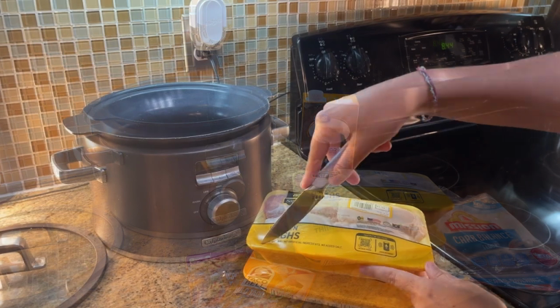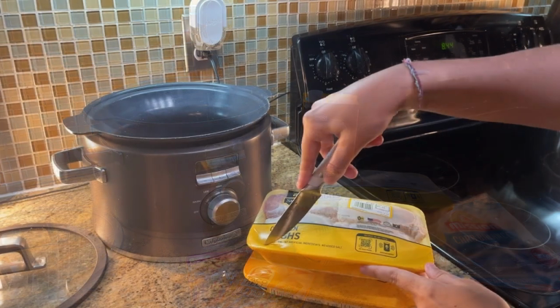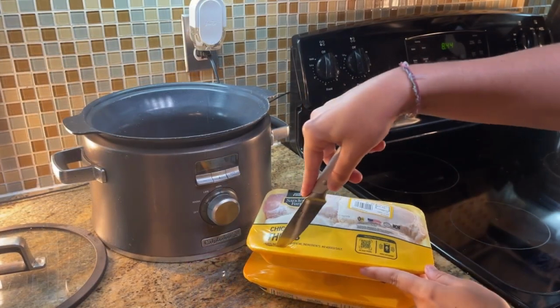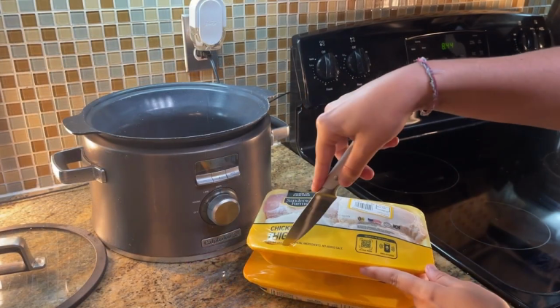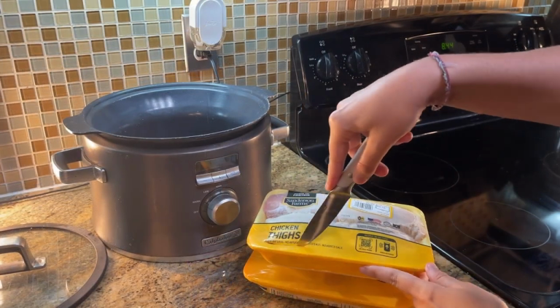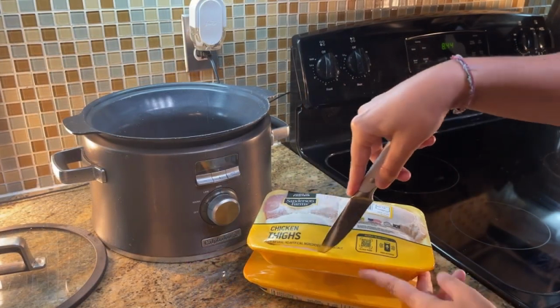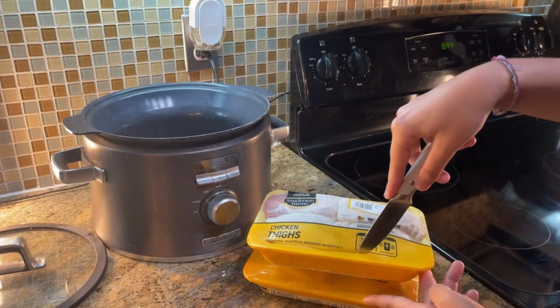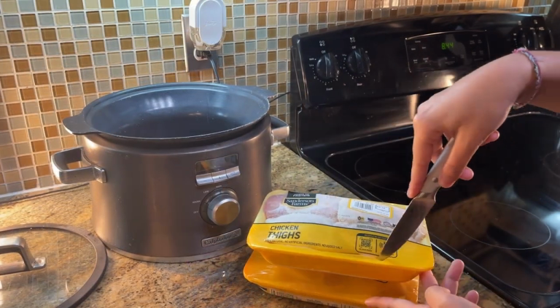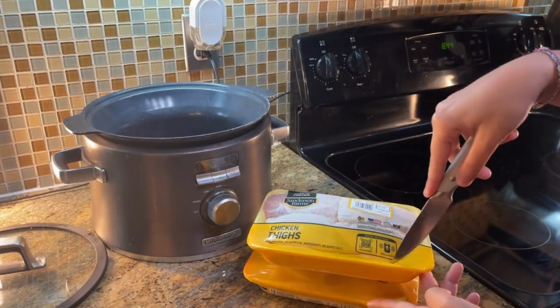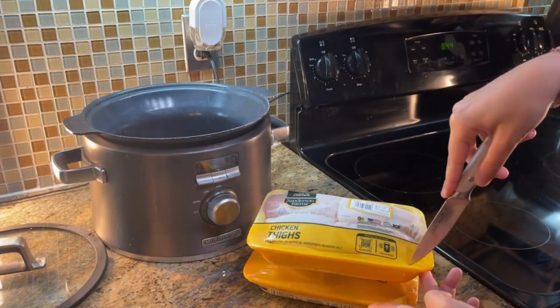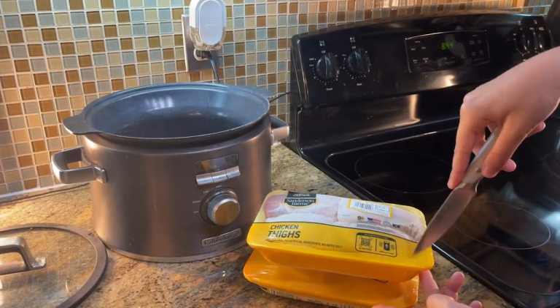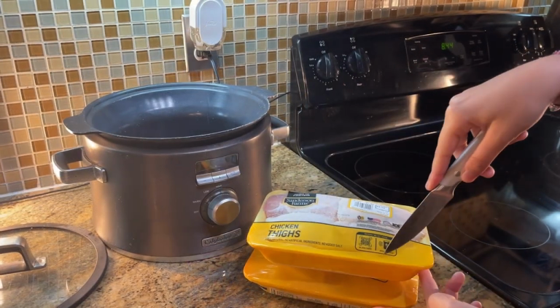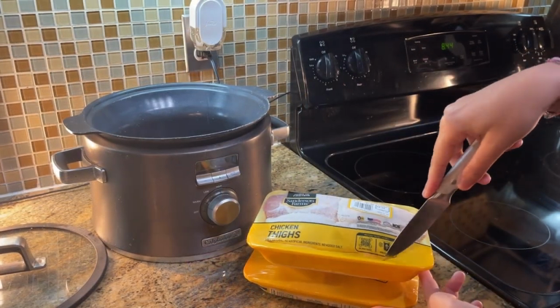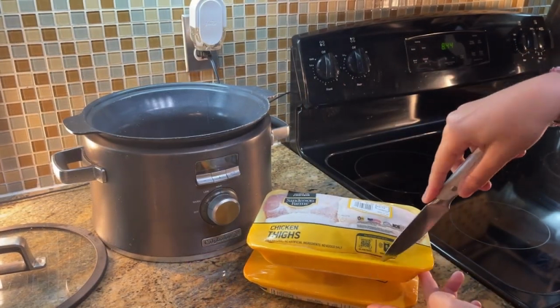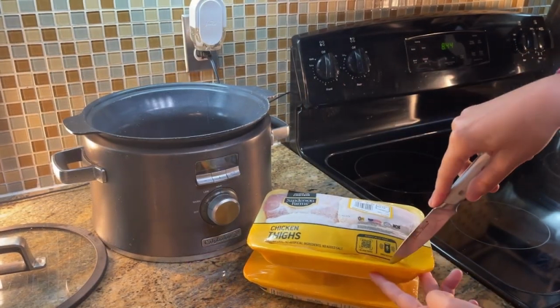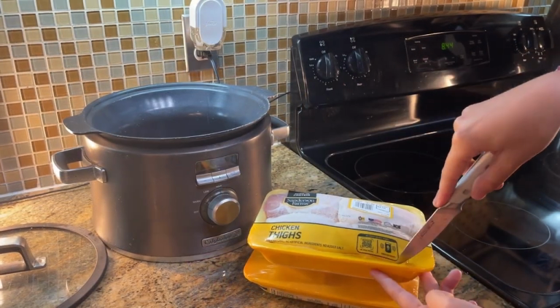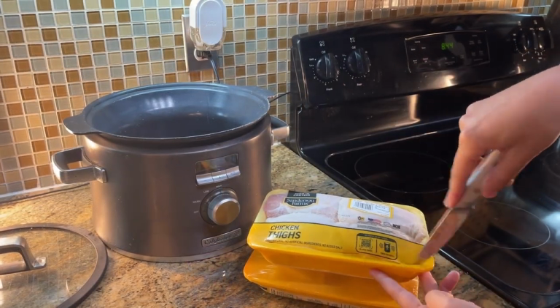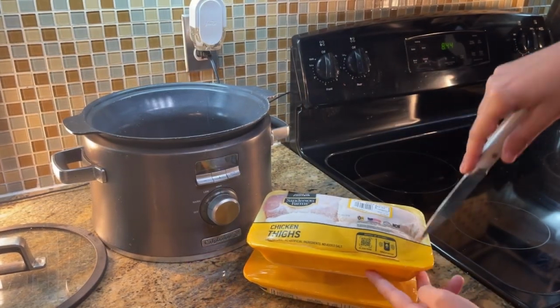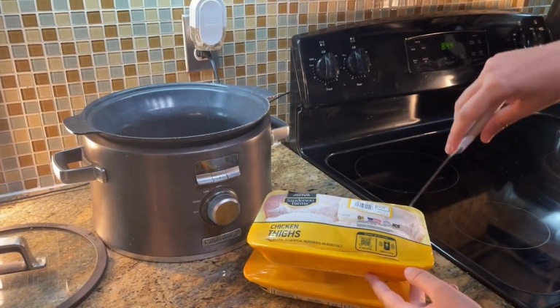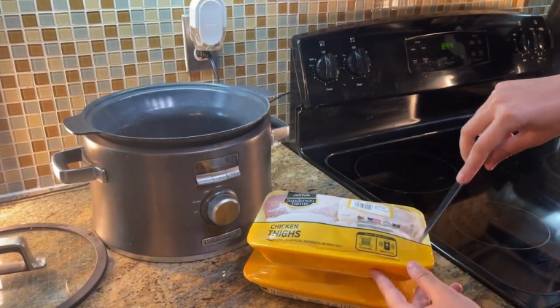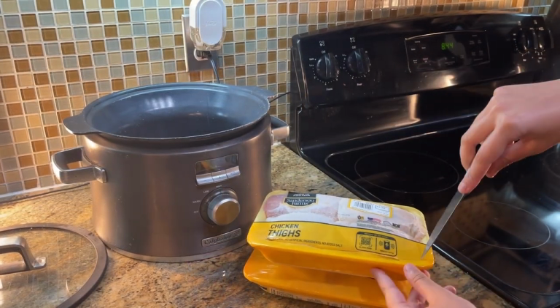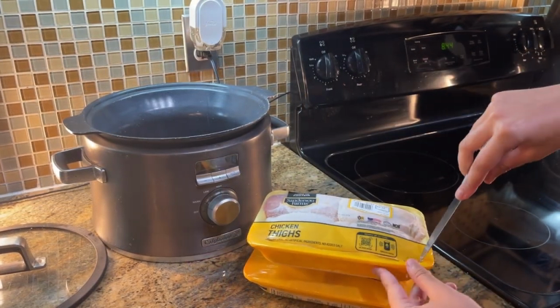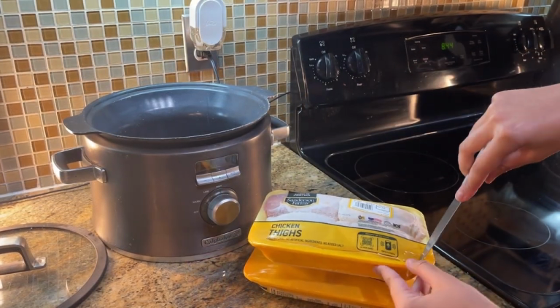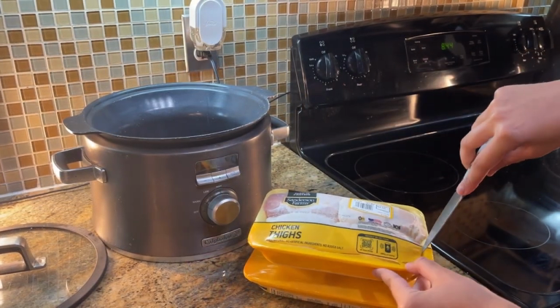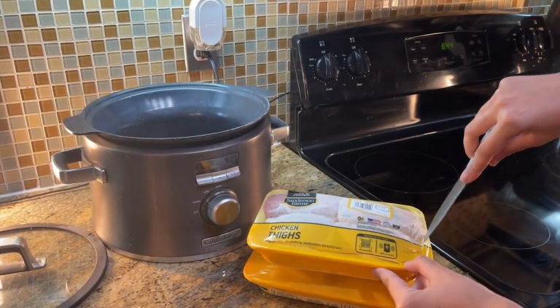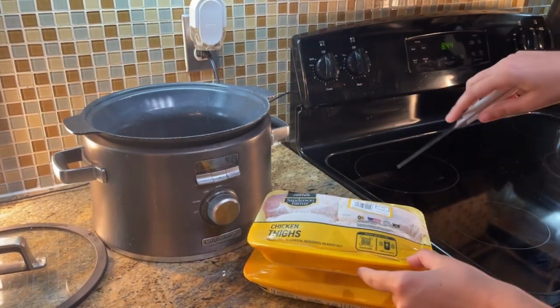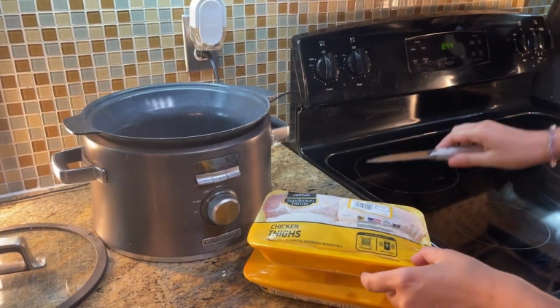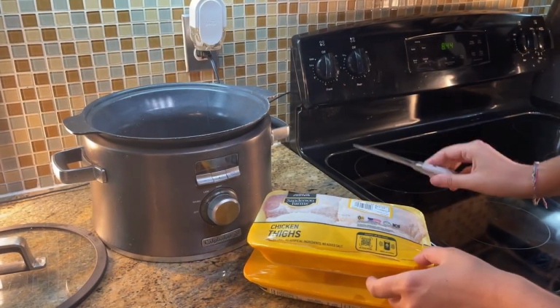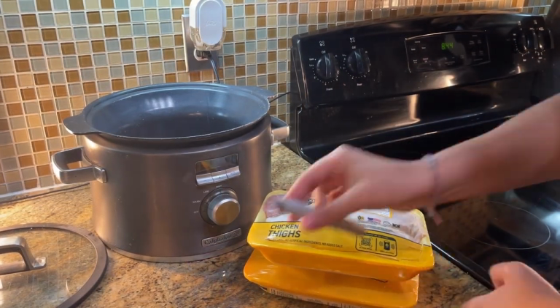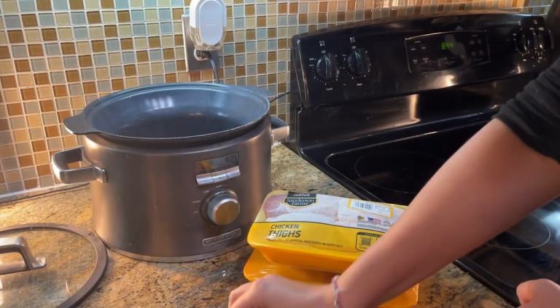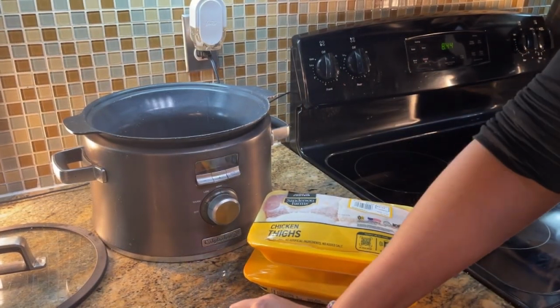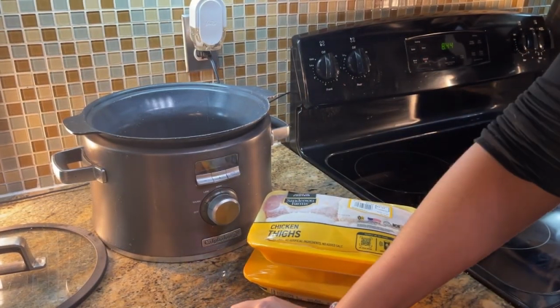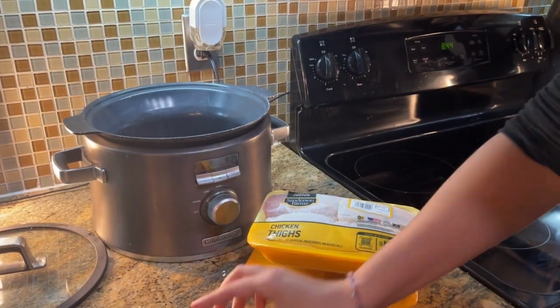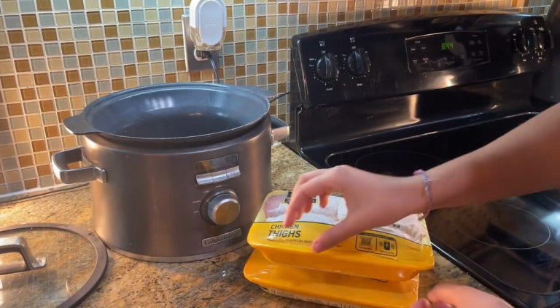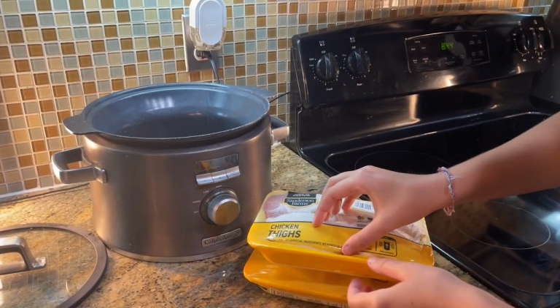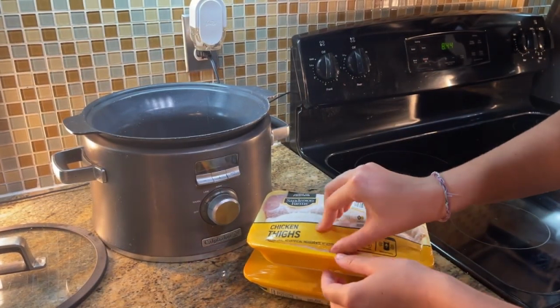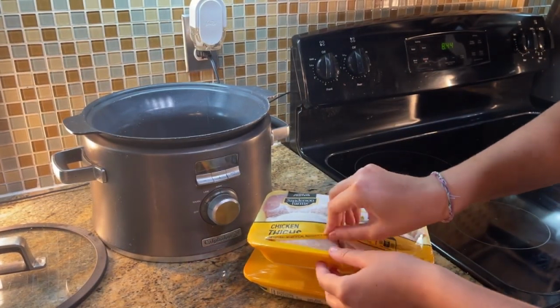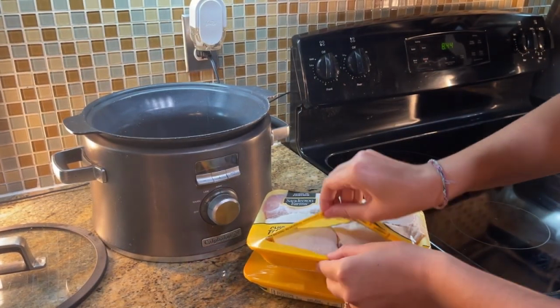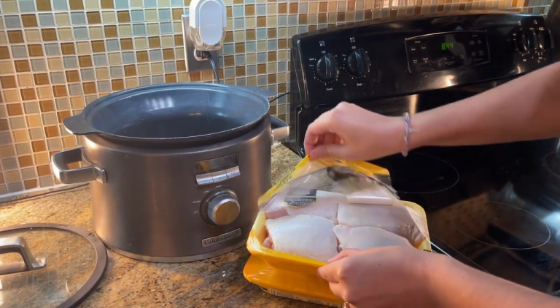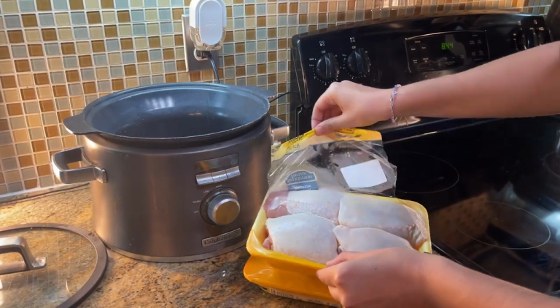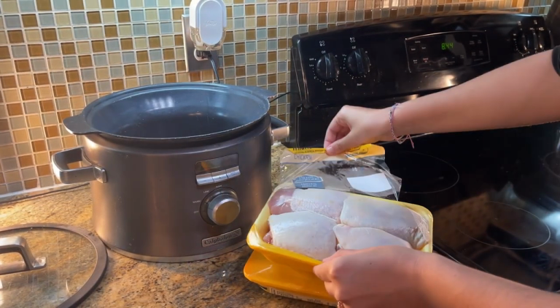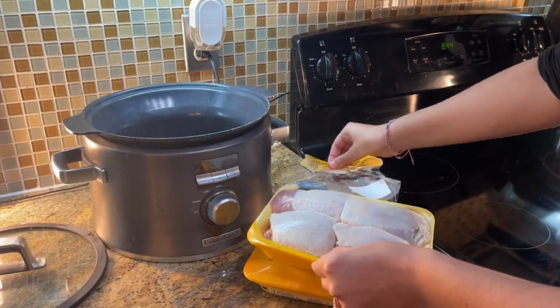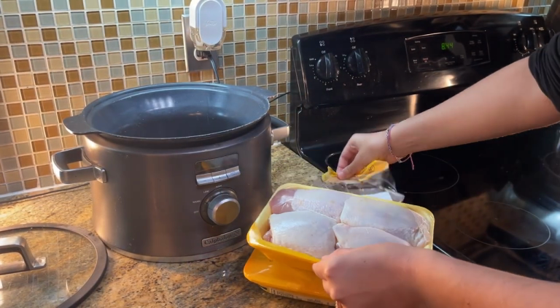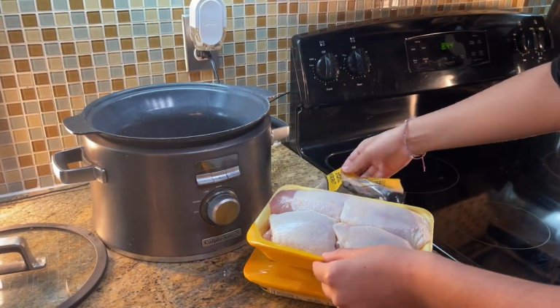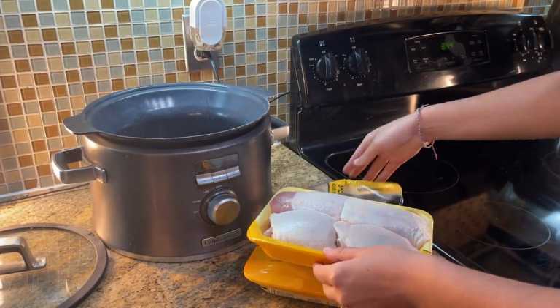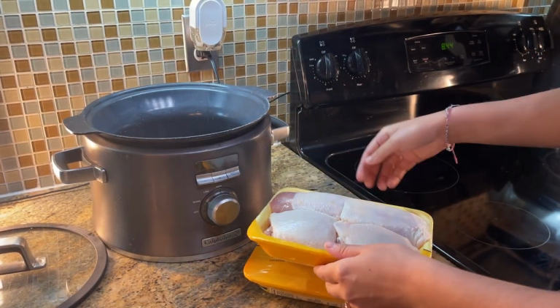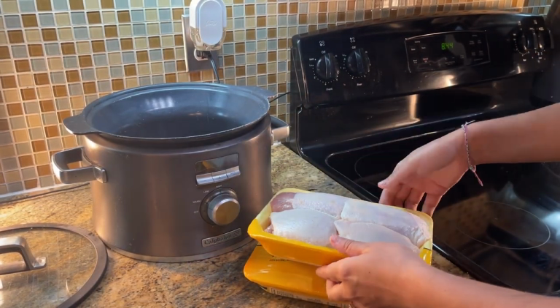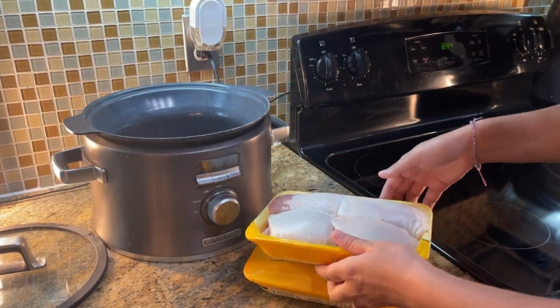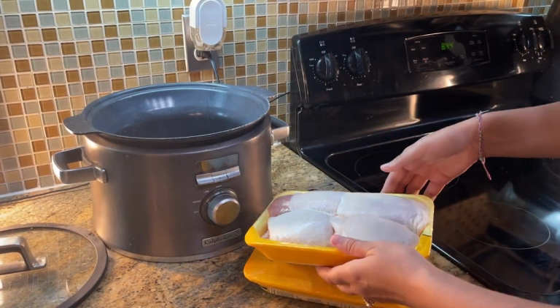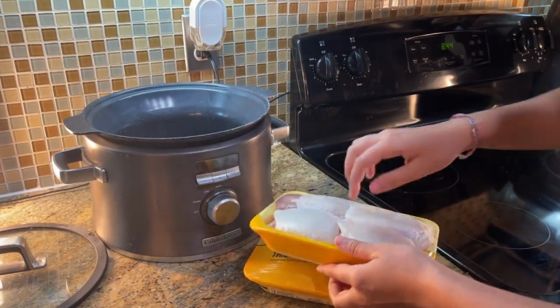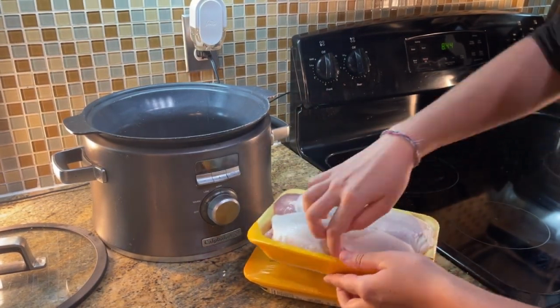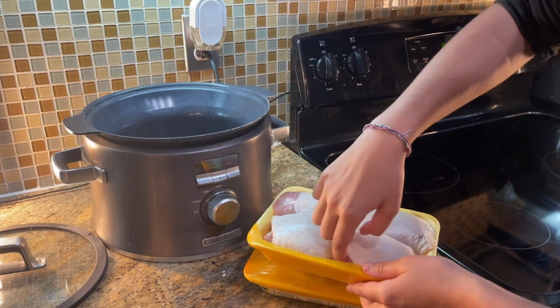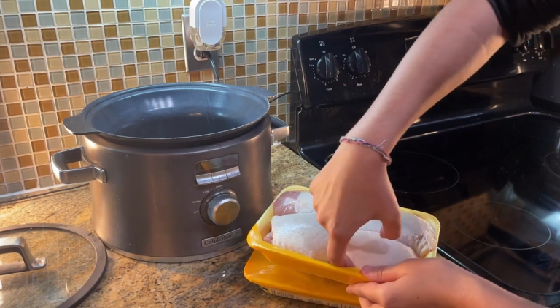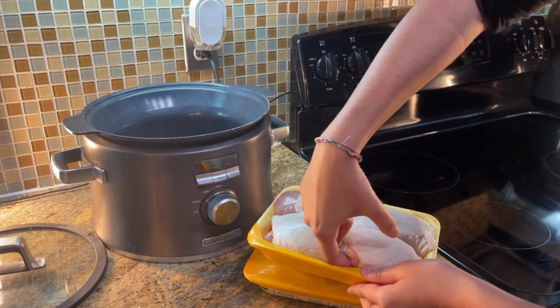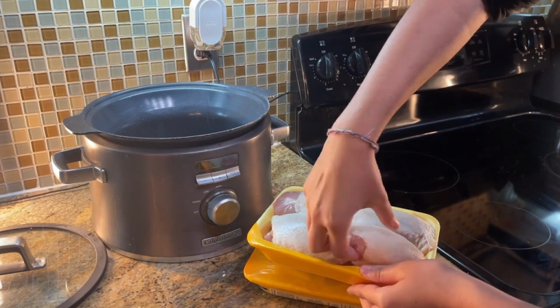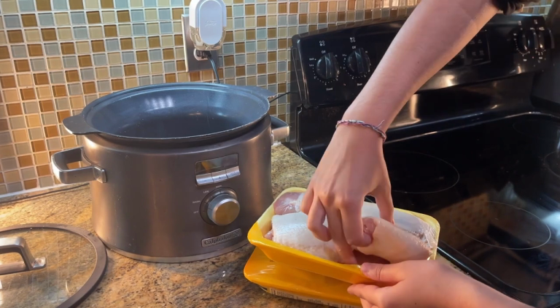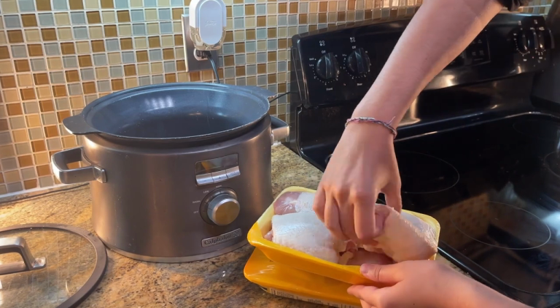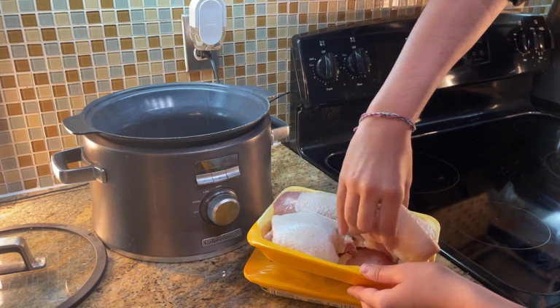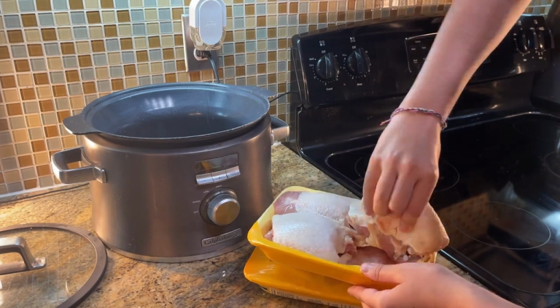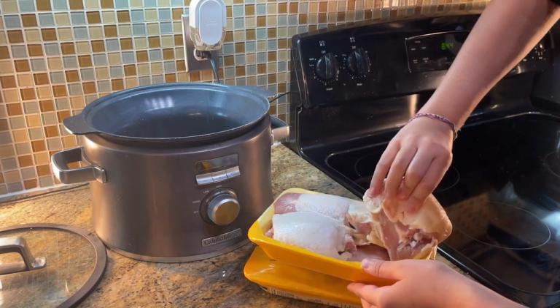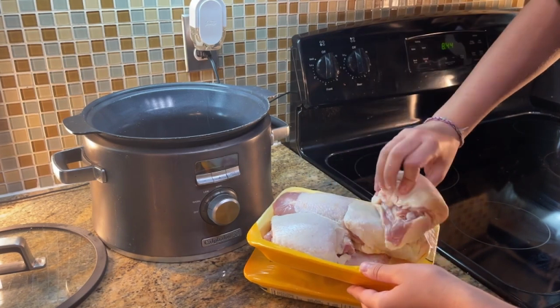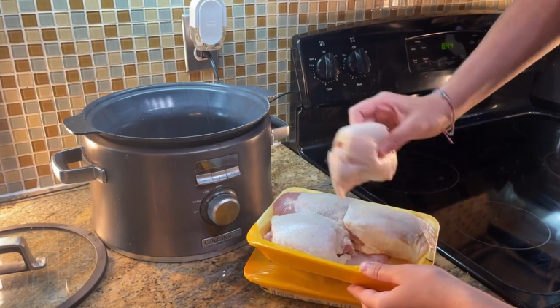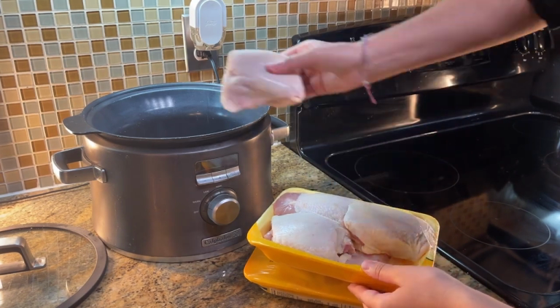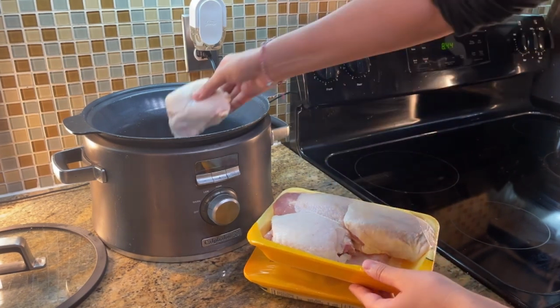Those chicken thighs are going straight into the crock pot. I did grab those because they're a little cheaper than chicken breasts, but chicken breasts work too.